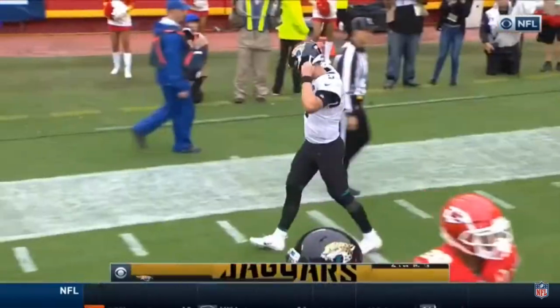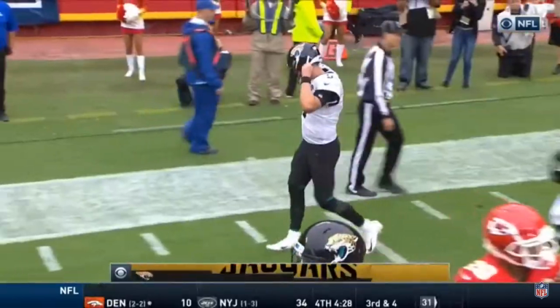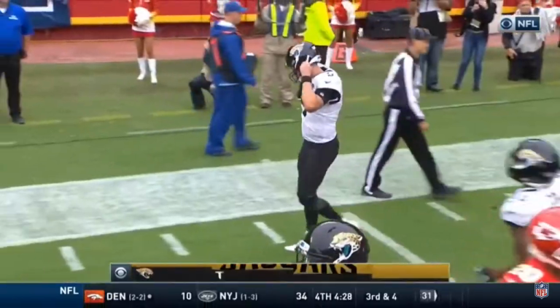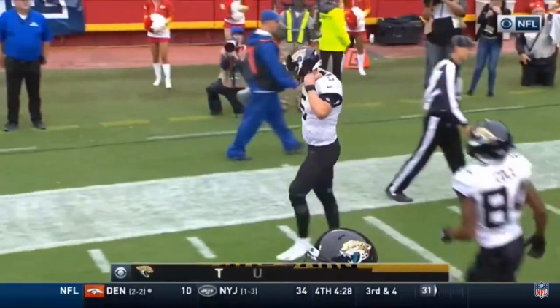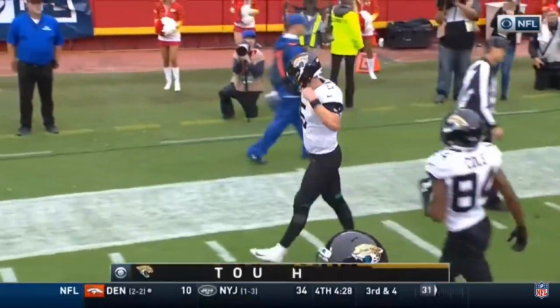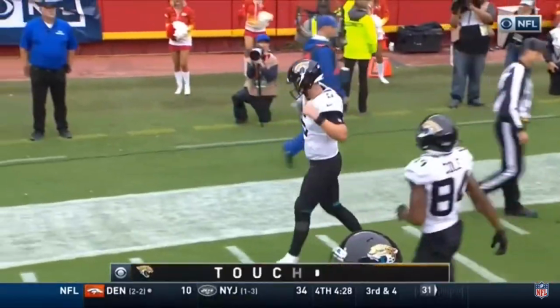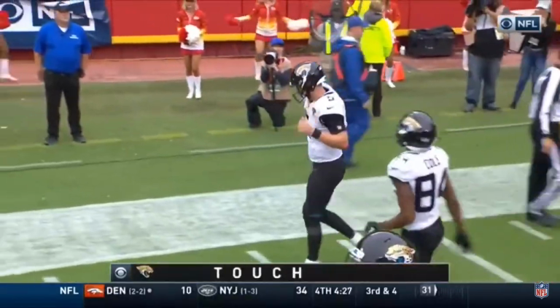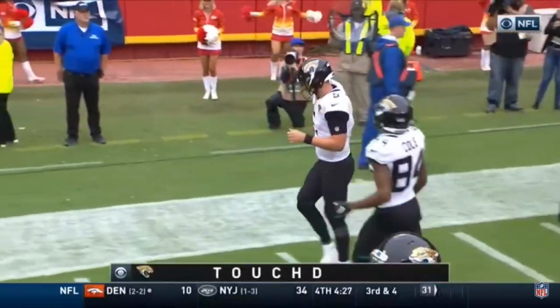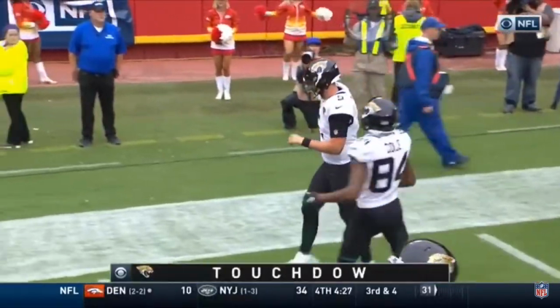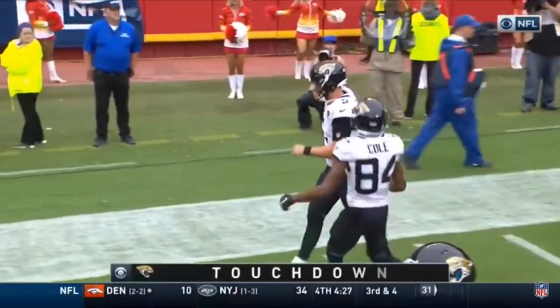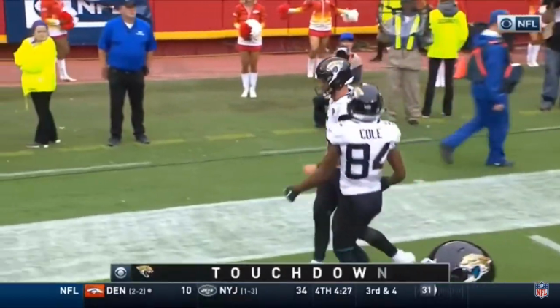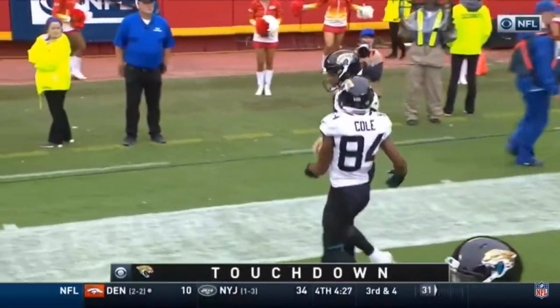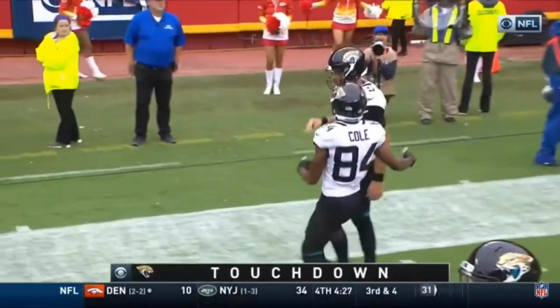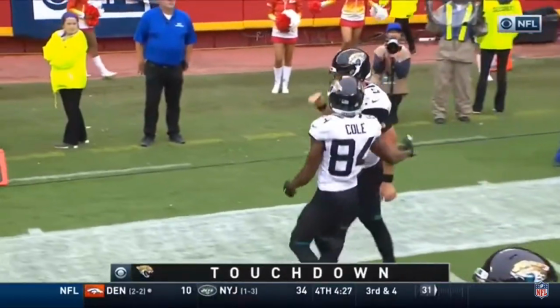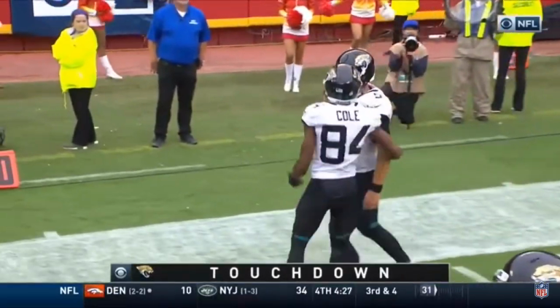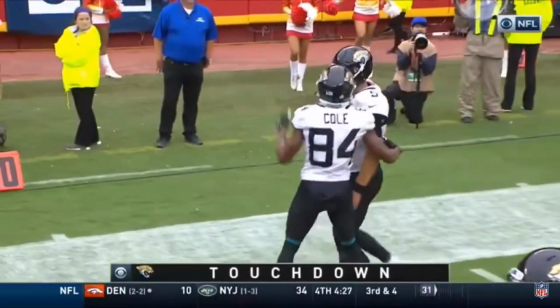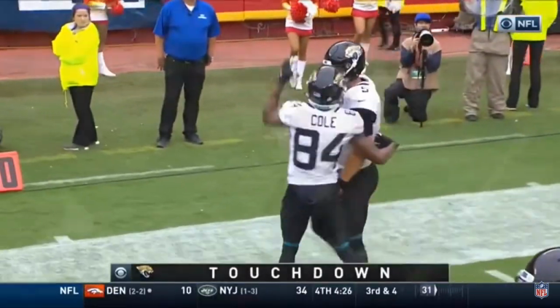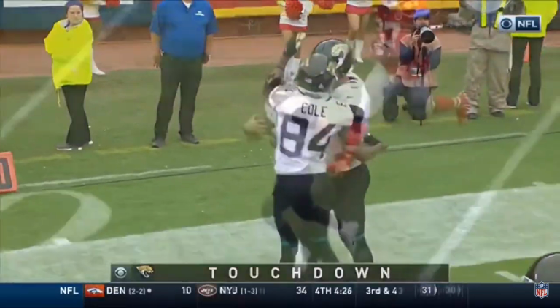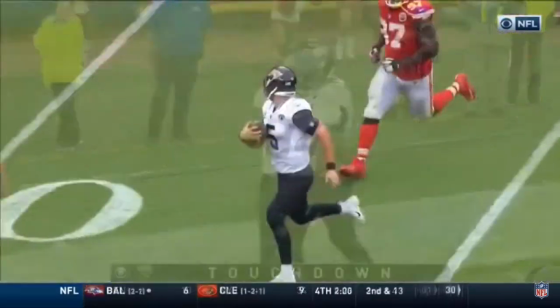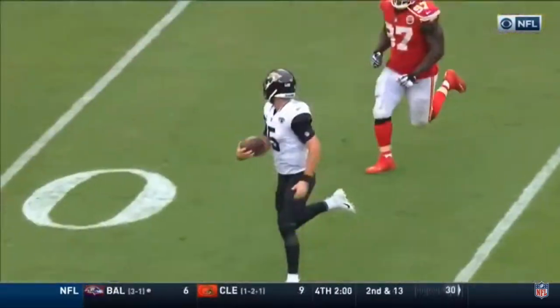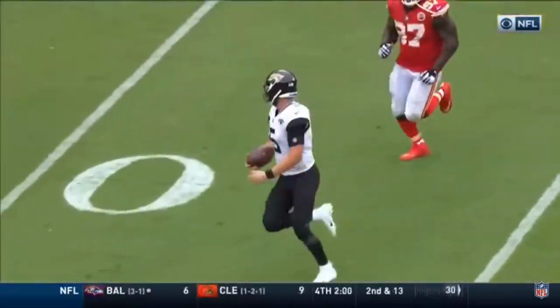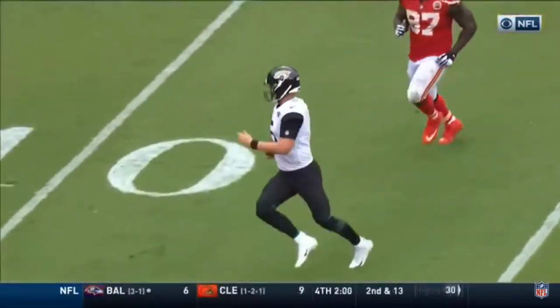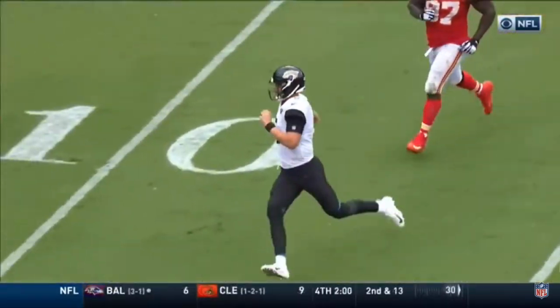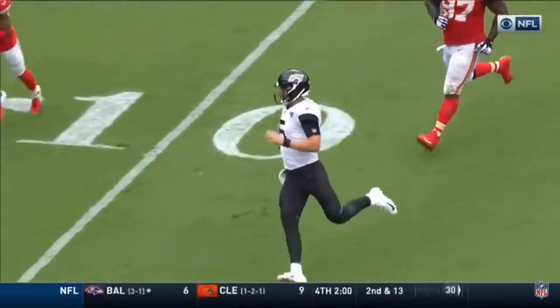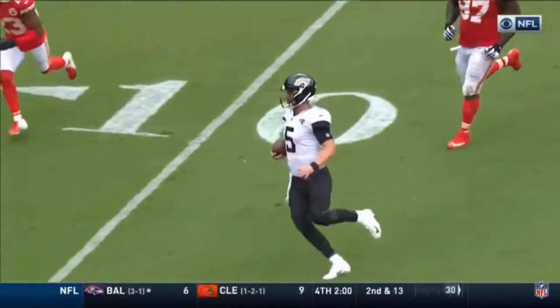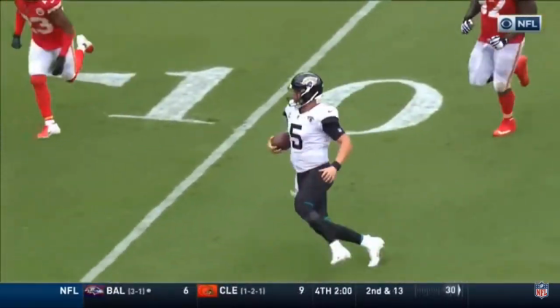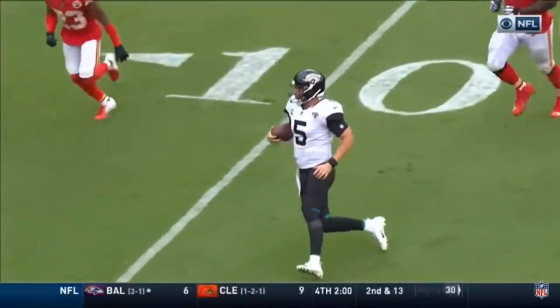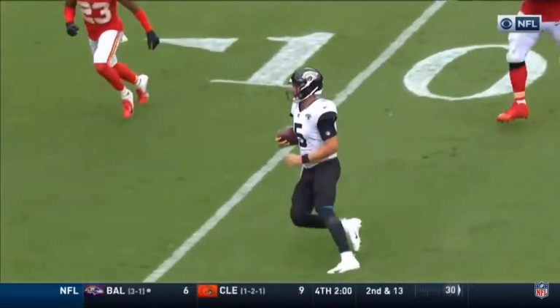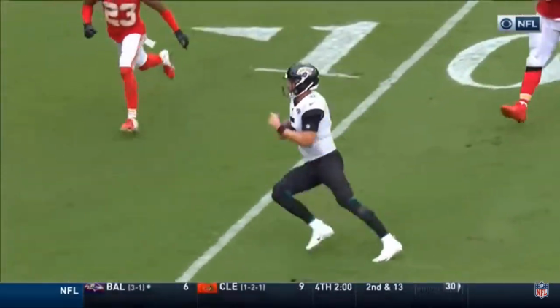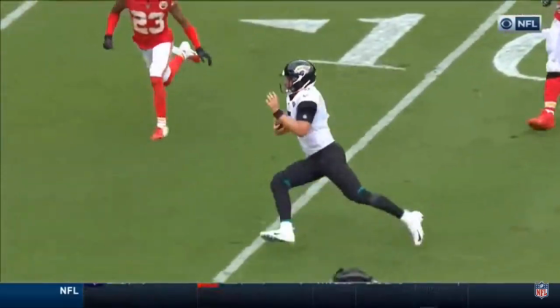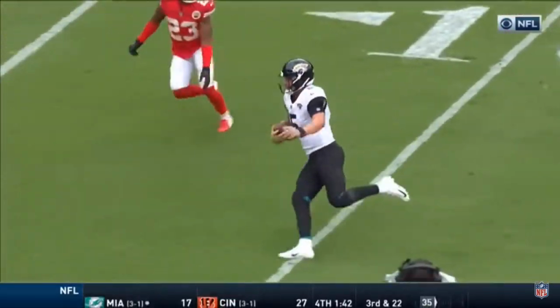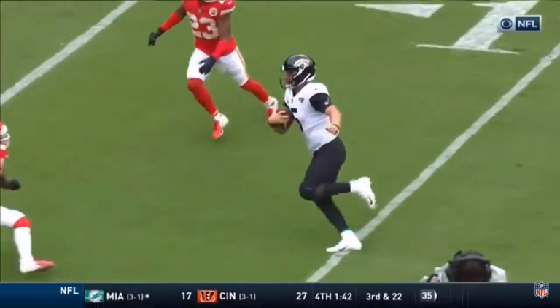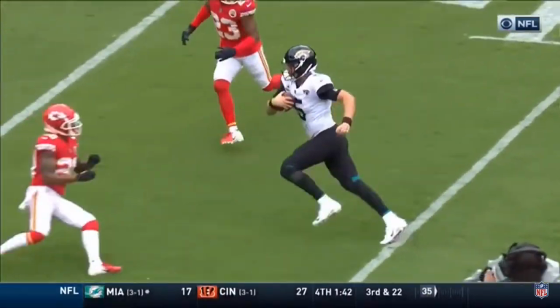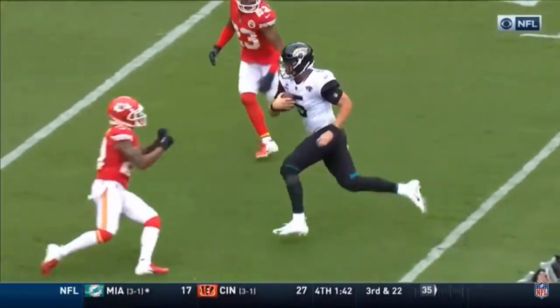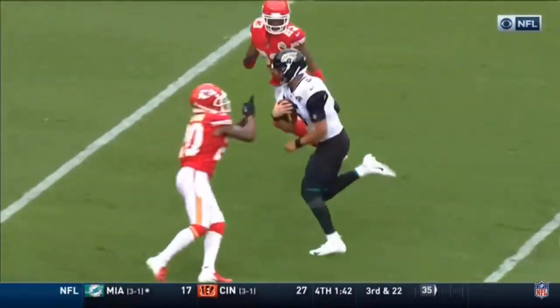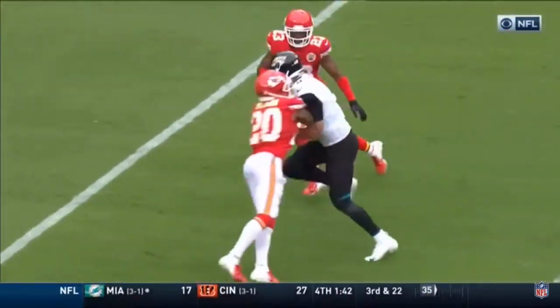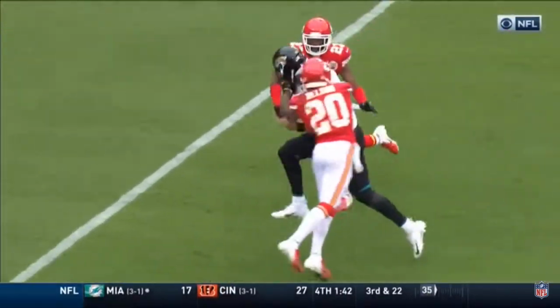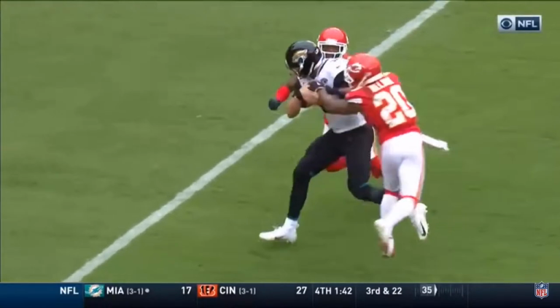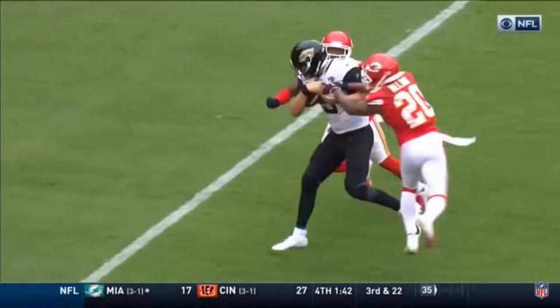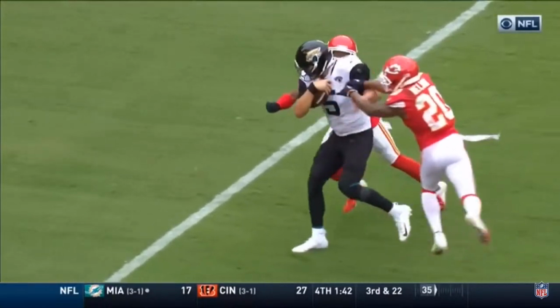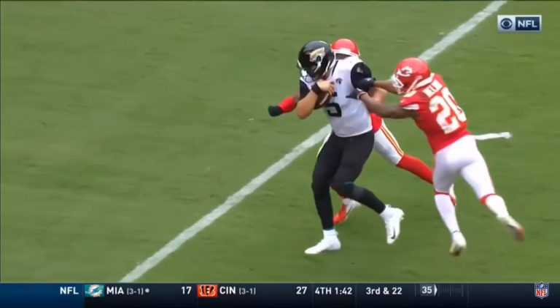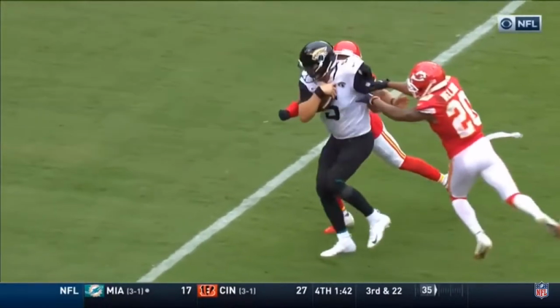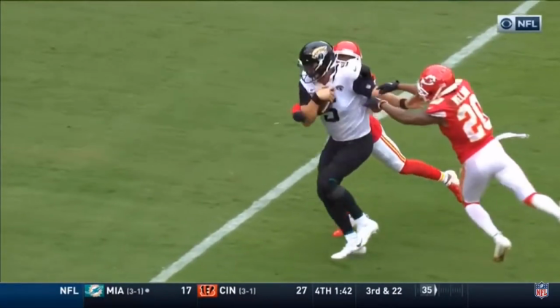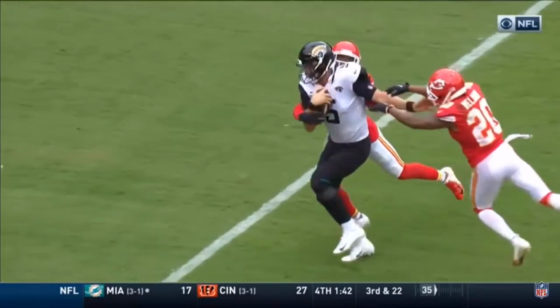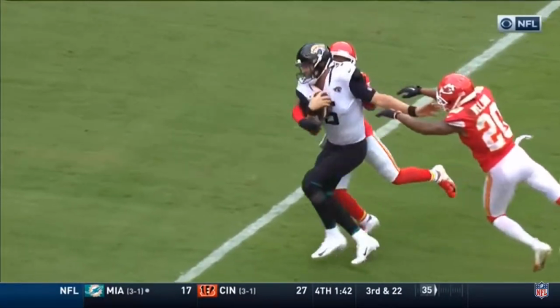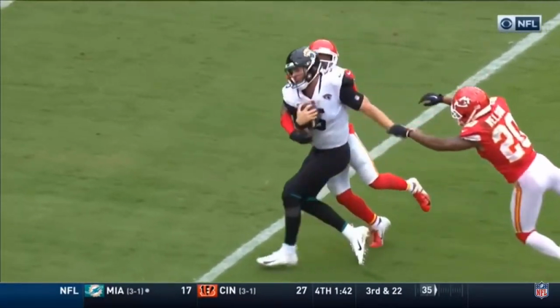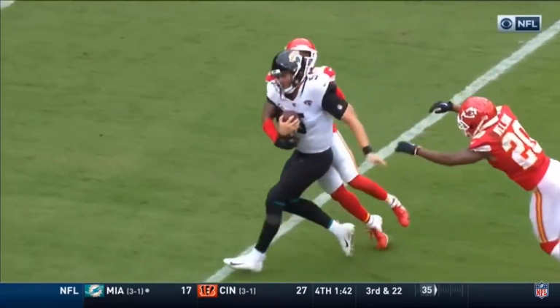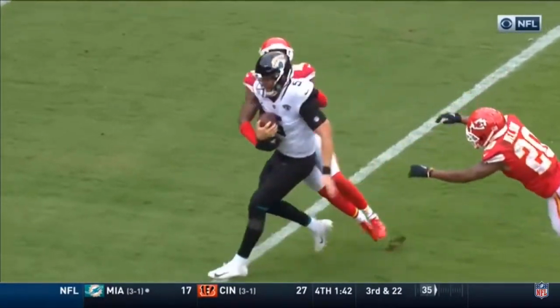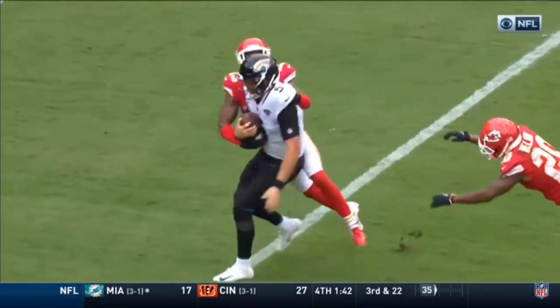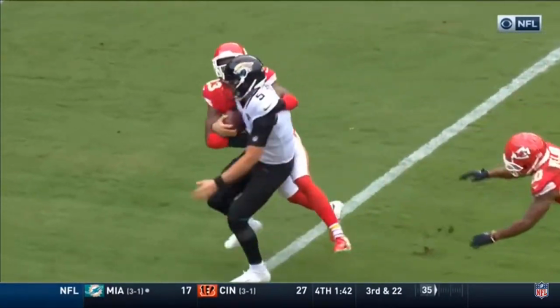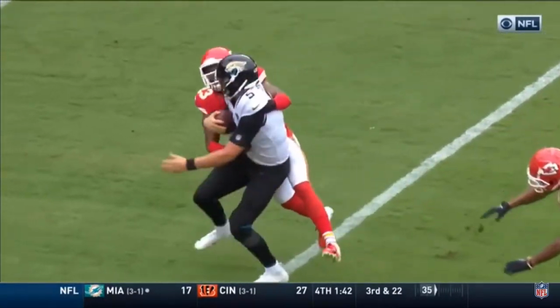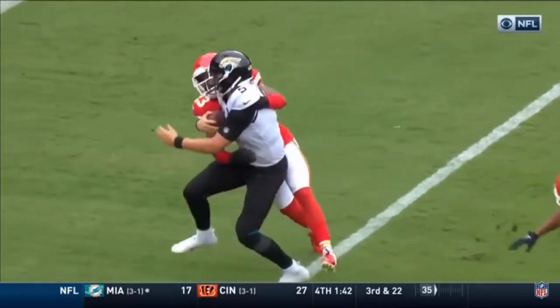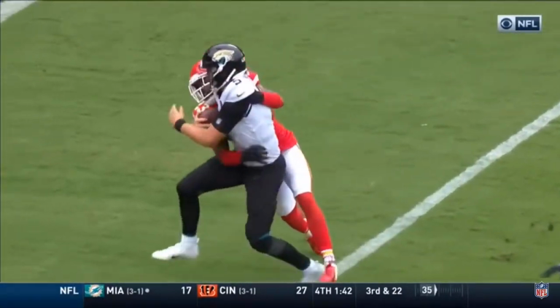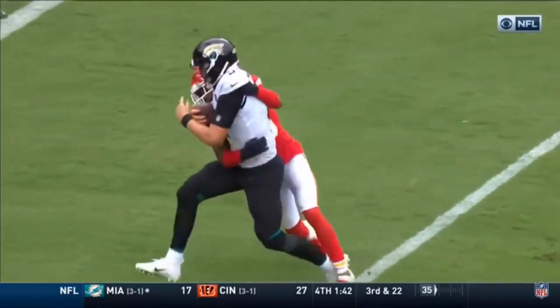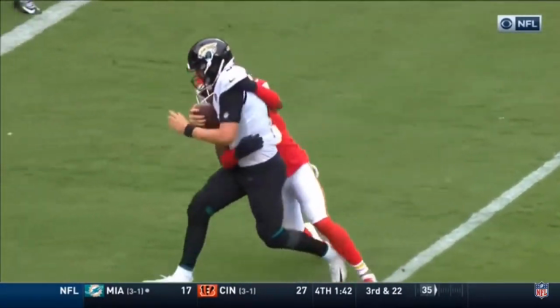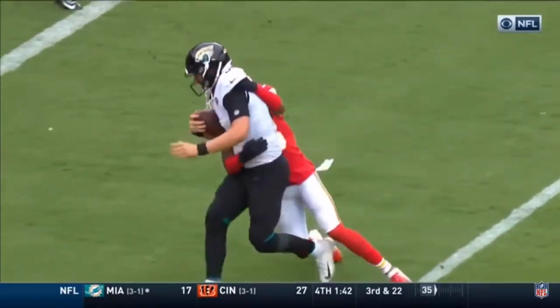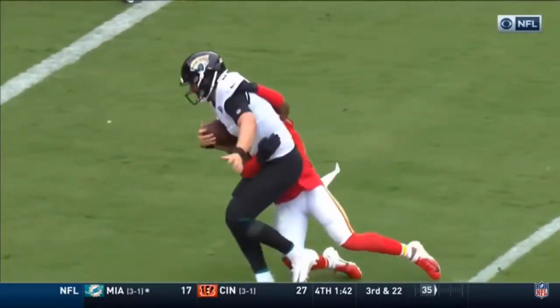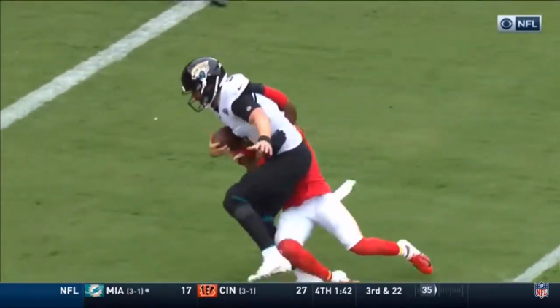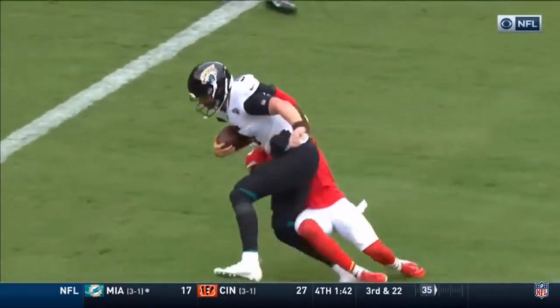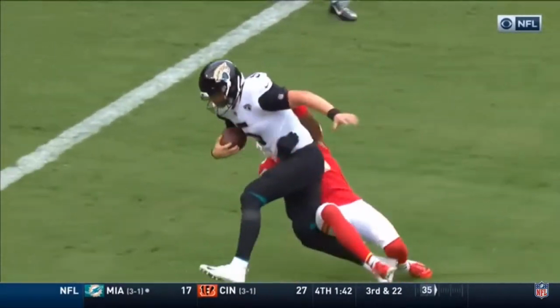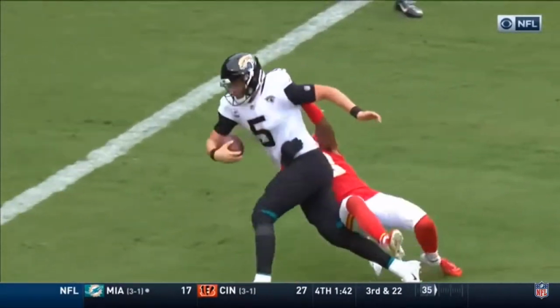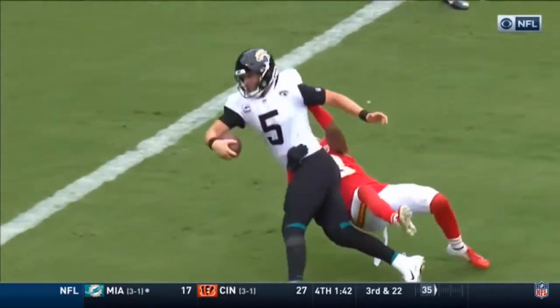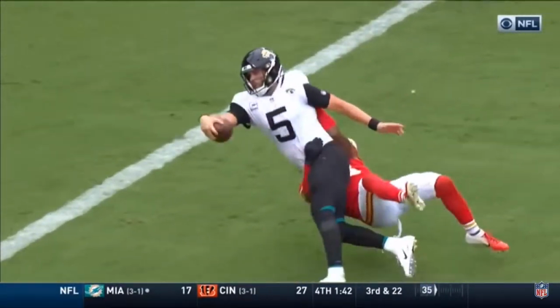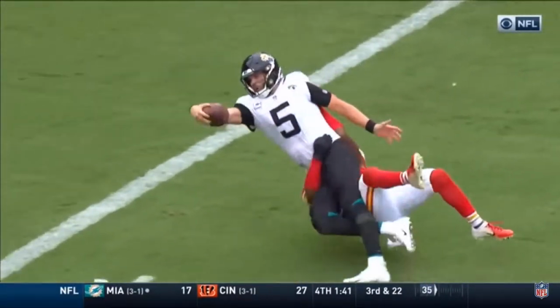Holy cow, that he runs it into a touchdown. Look at this — it's like he's going down, and he's like, no, not you. Nope, not you.